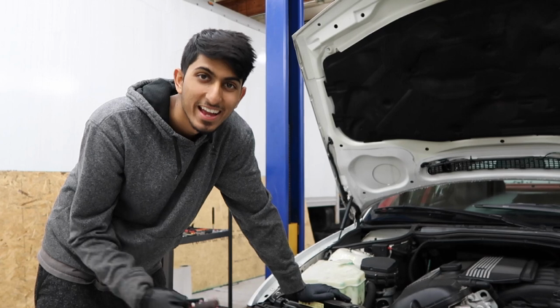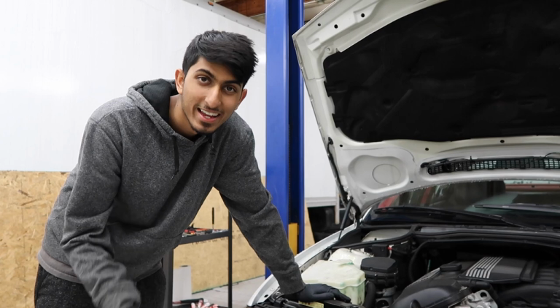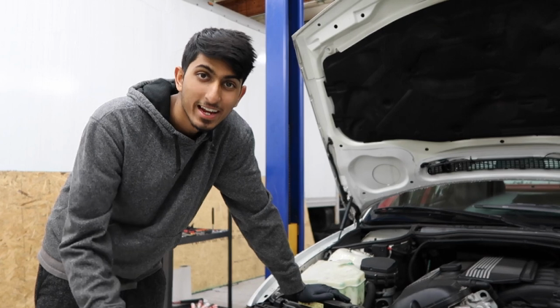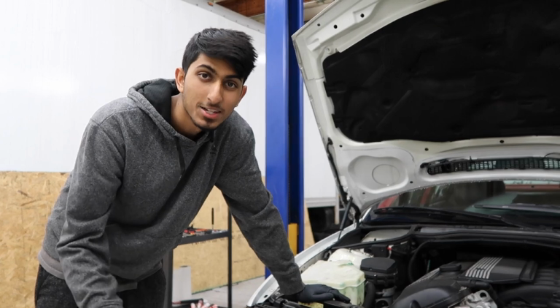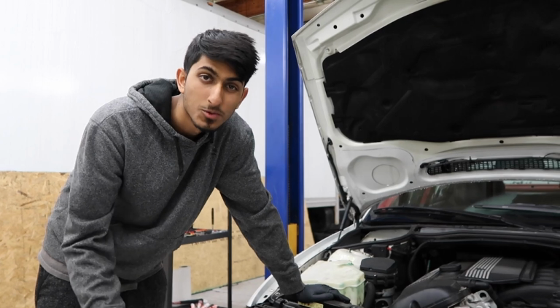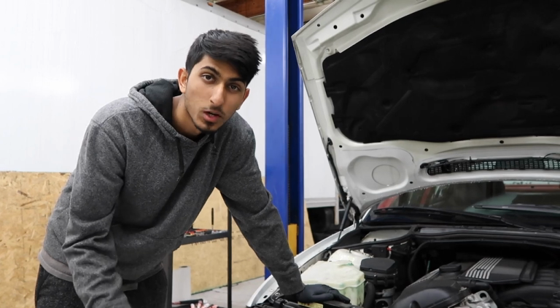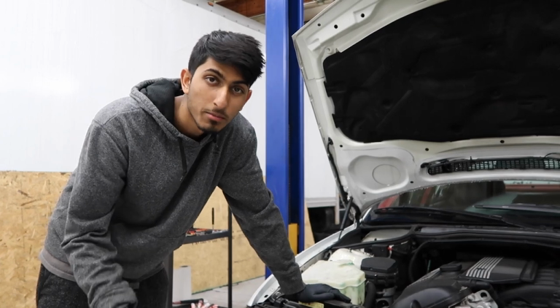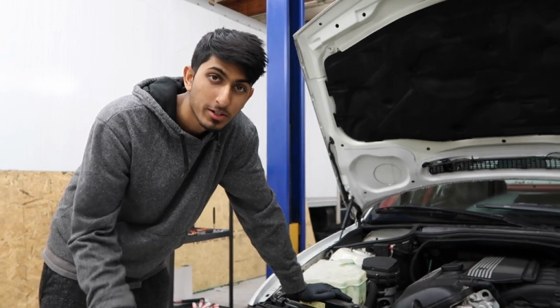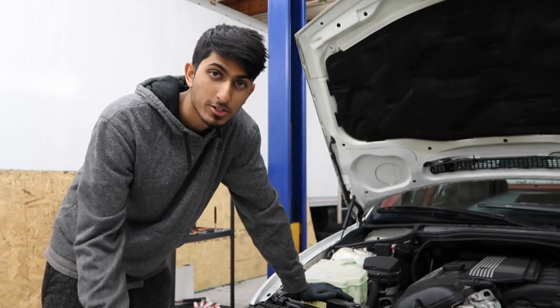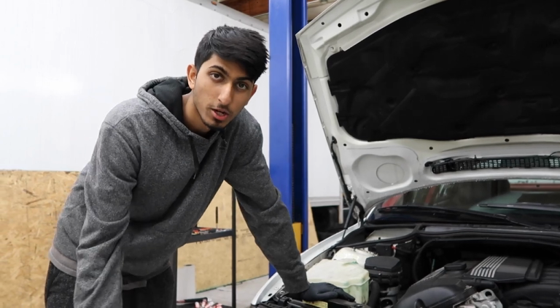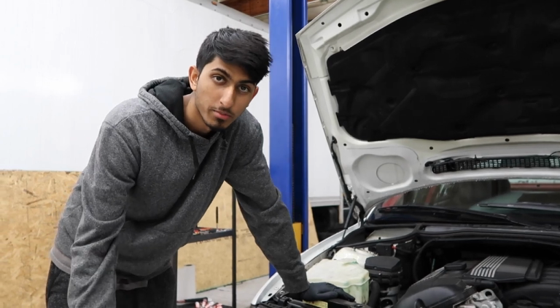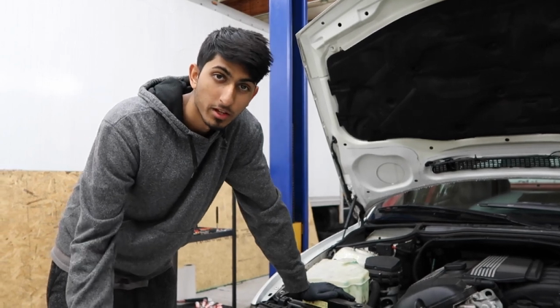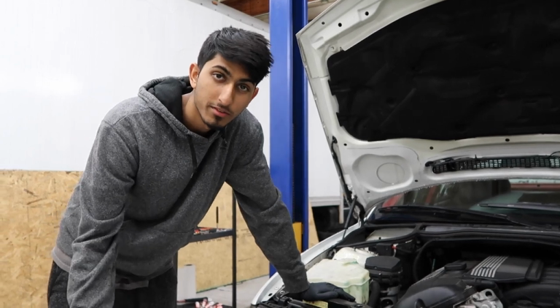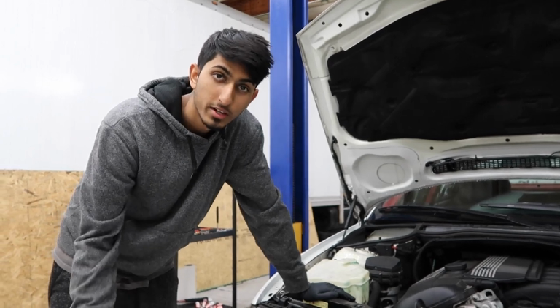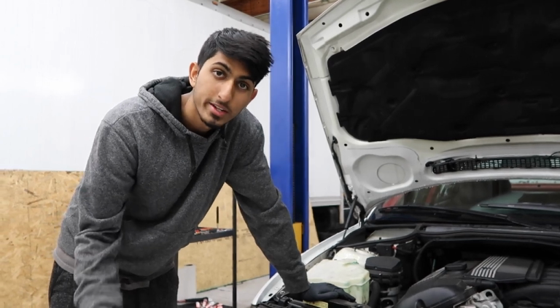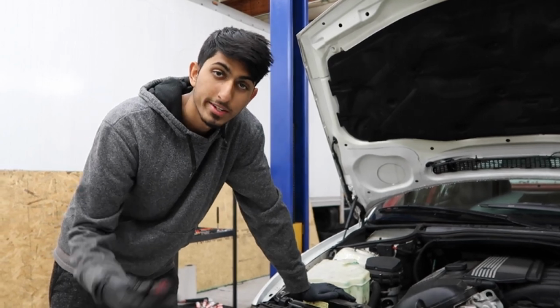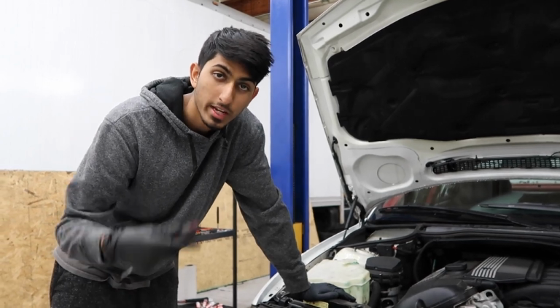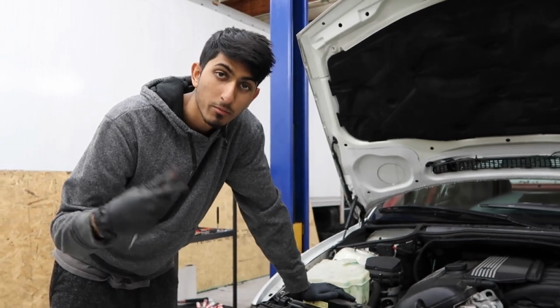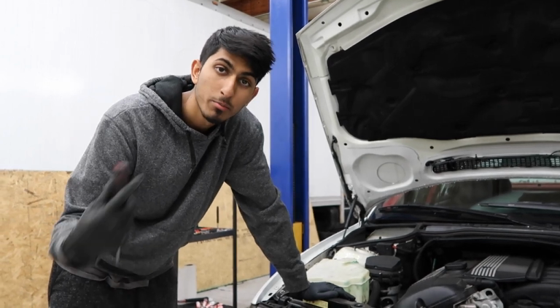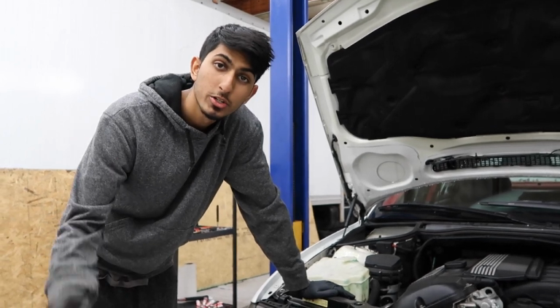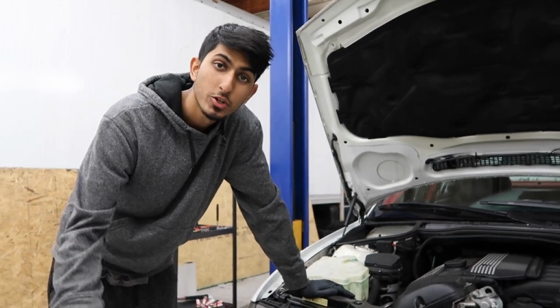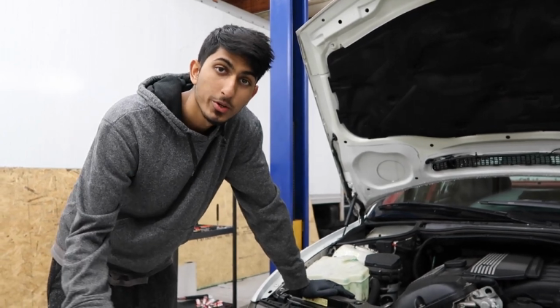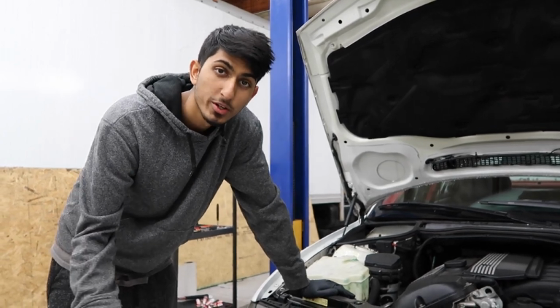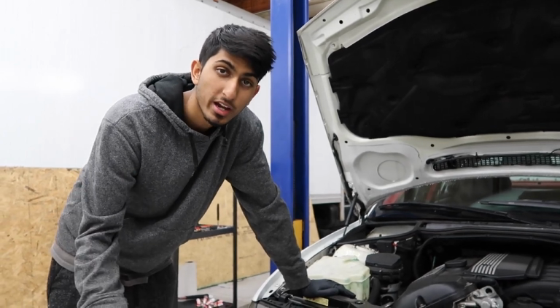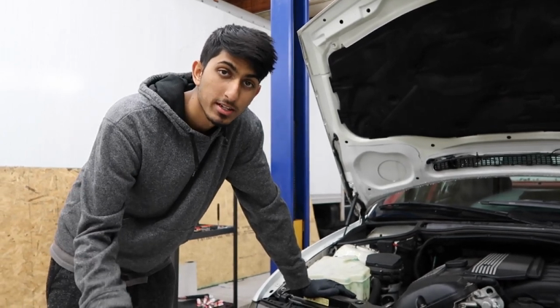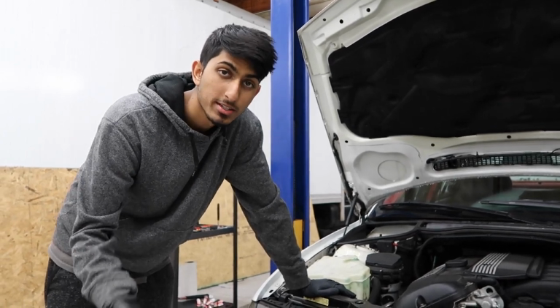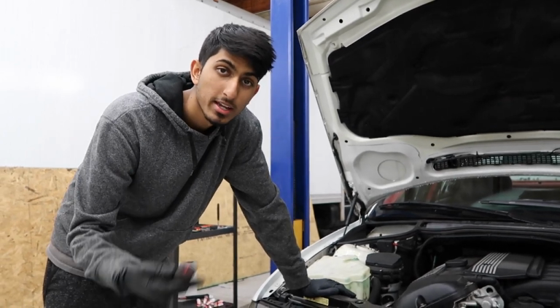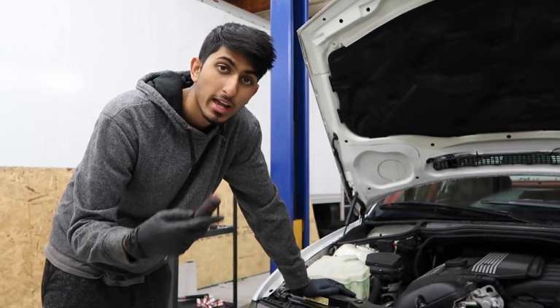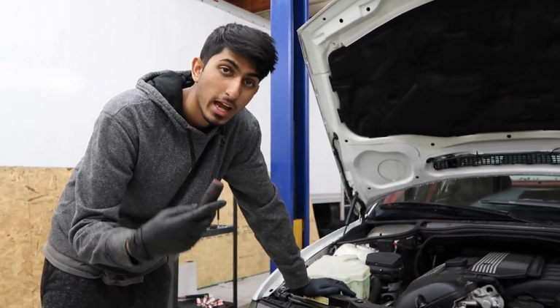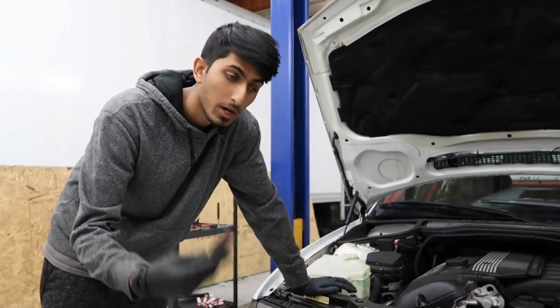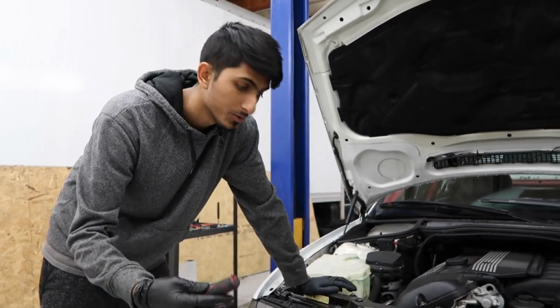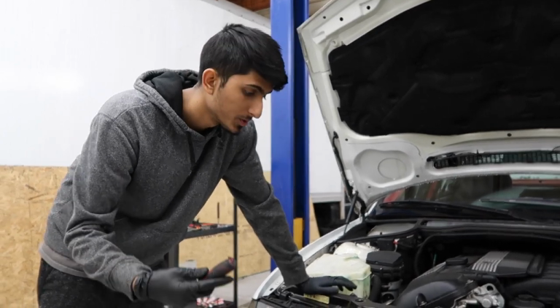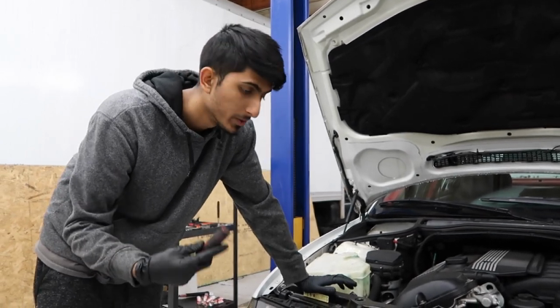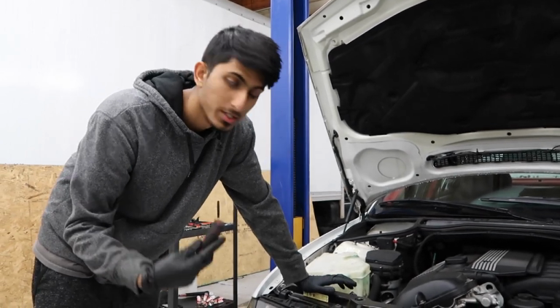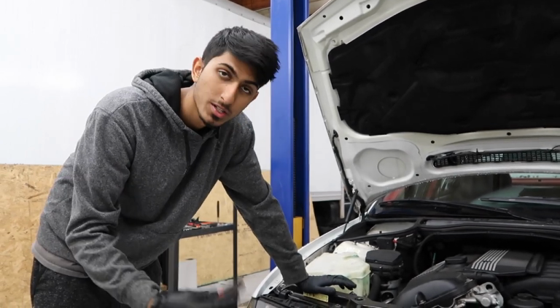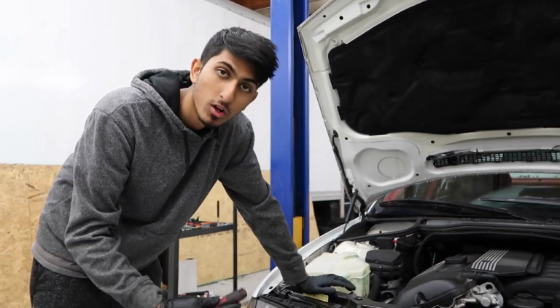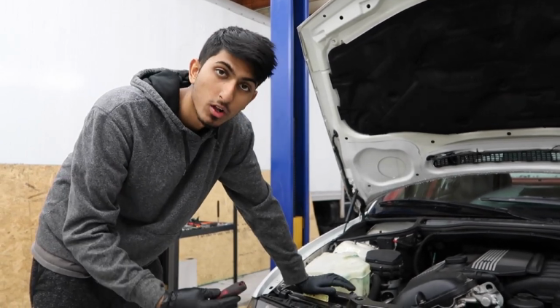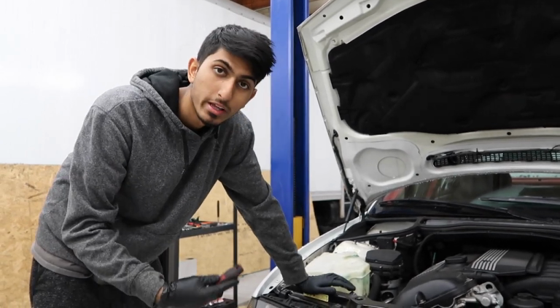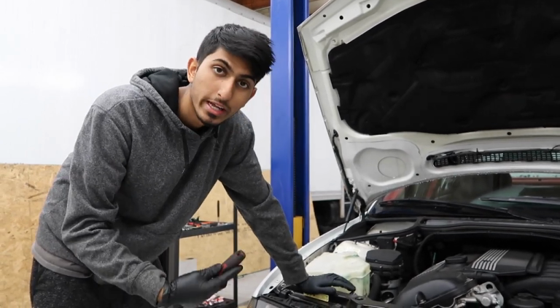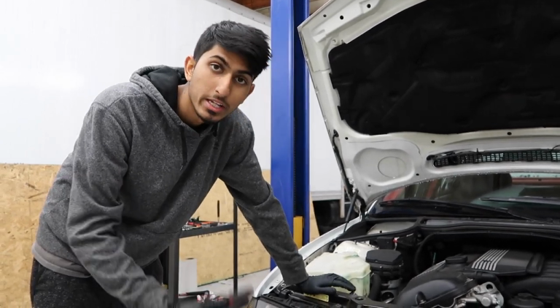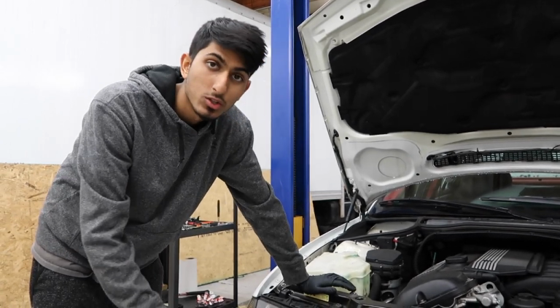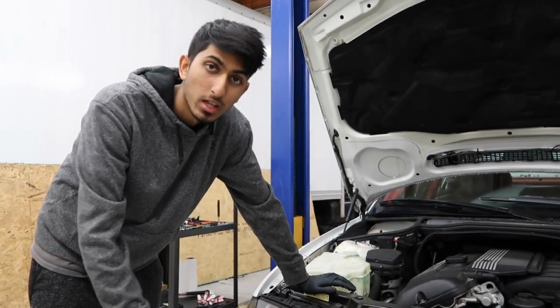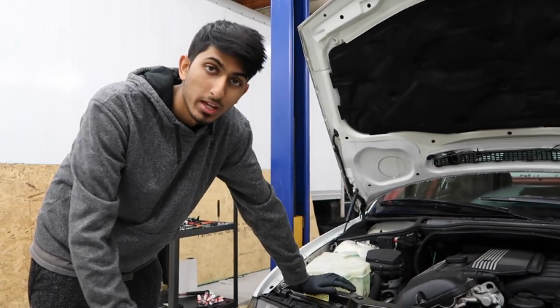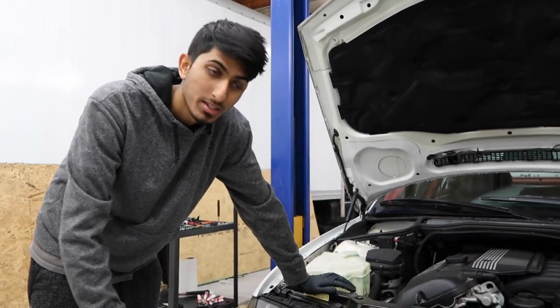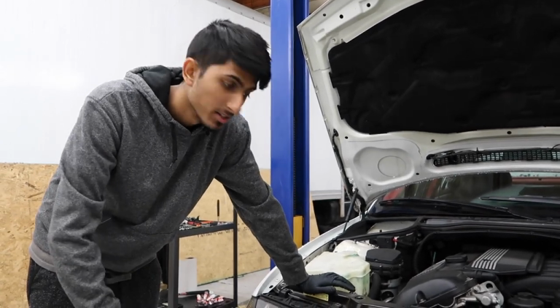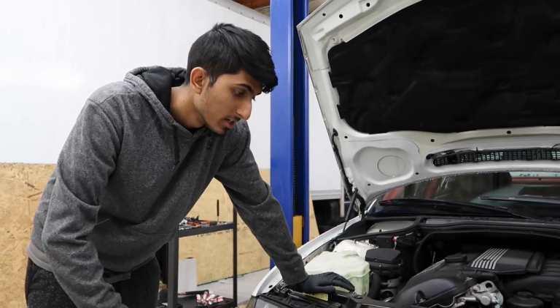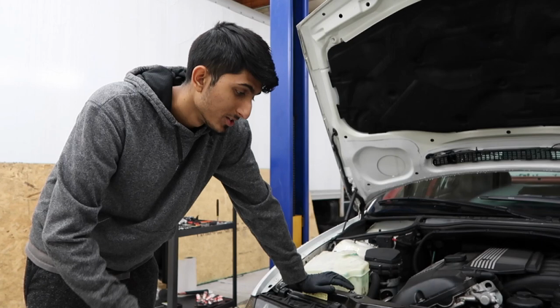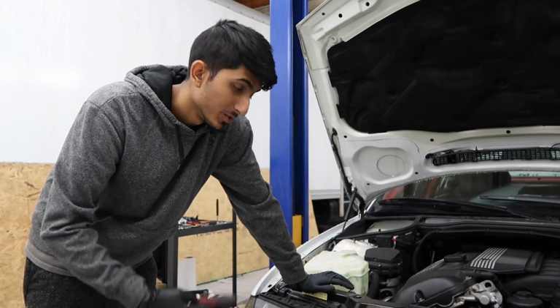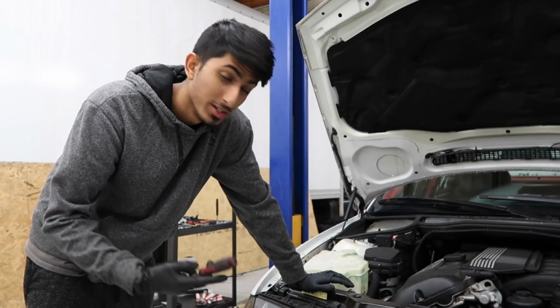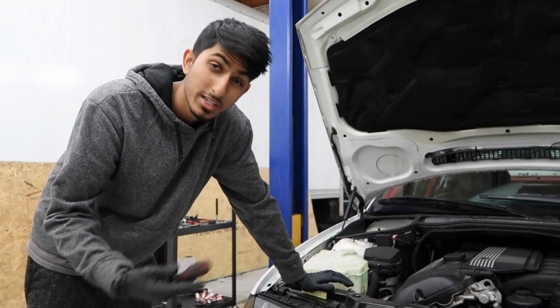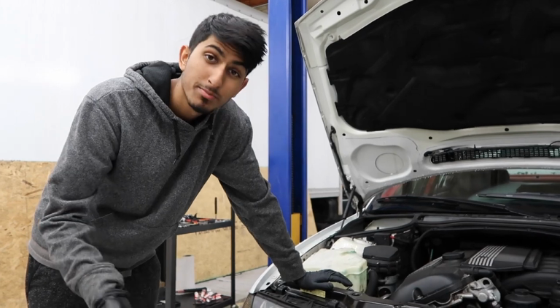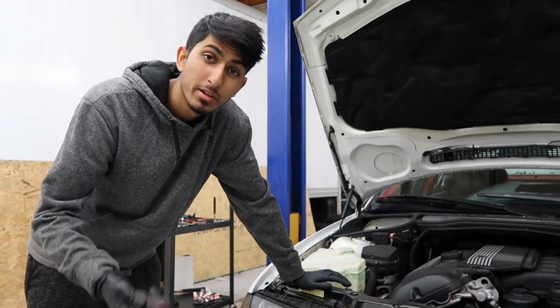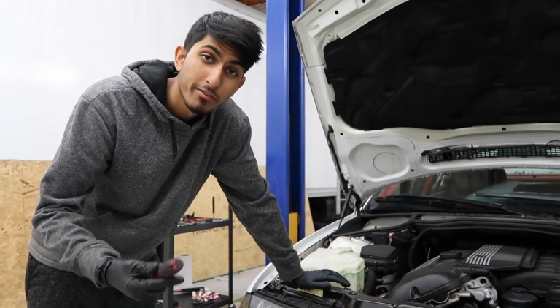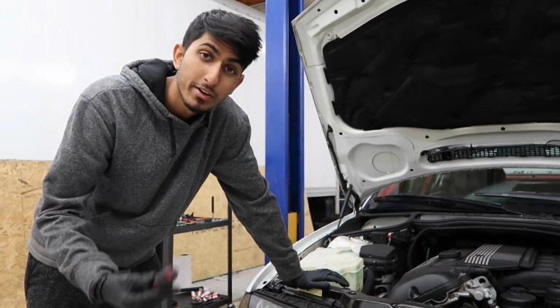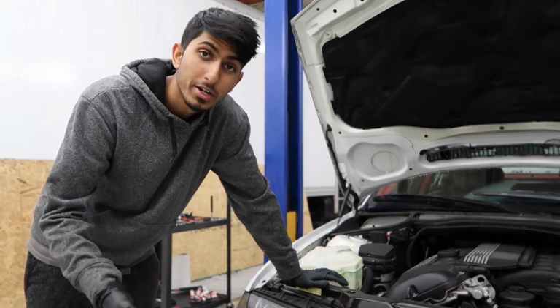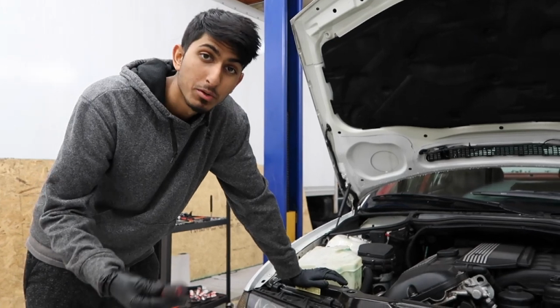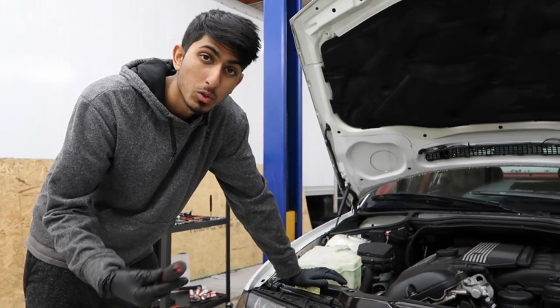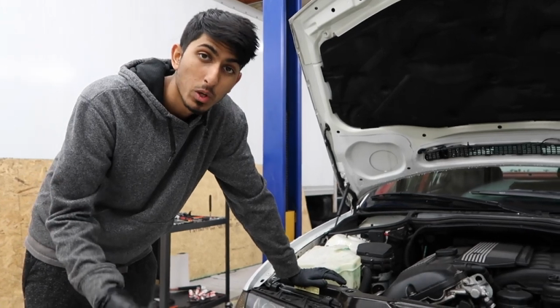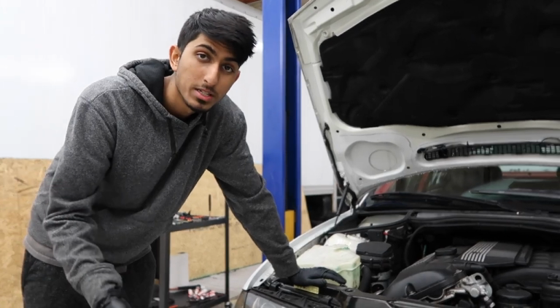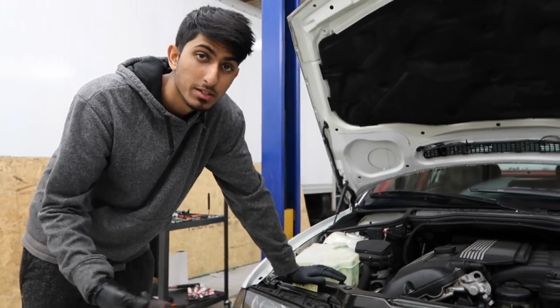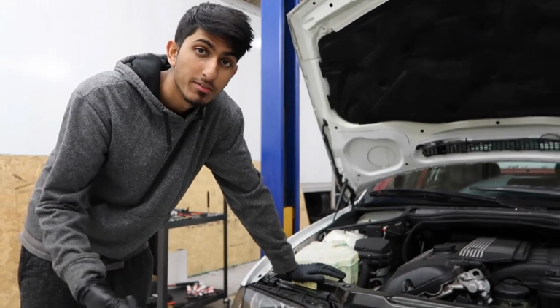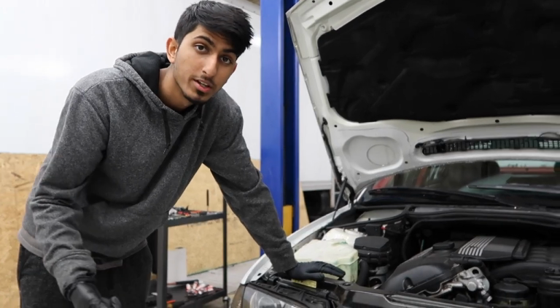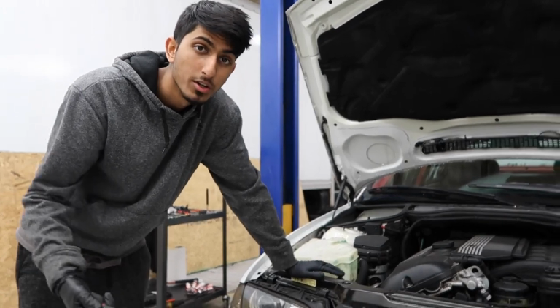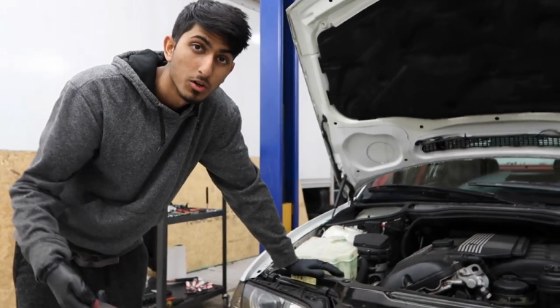Hey guys, welcome back to ShopLite. Today I'm going to be showing you guys how to install AngelEyes. This has been a very requested video.